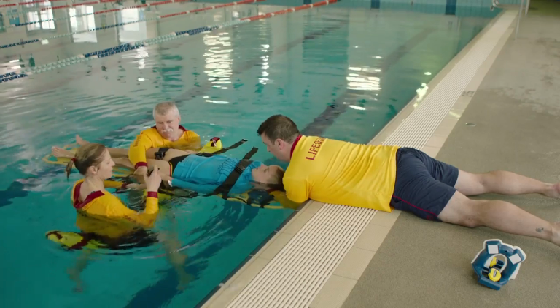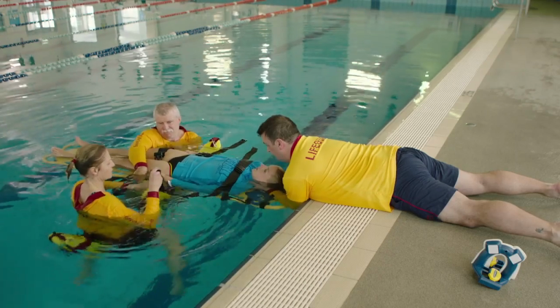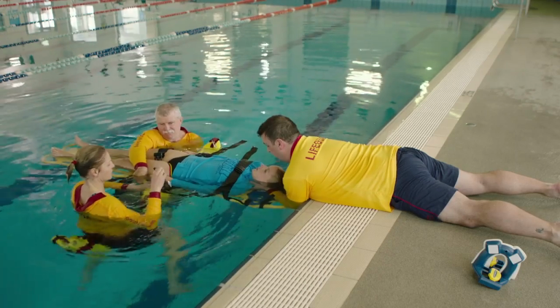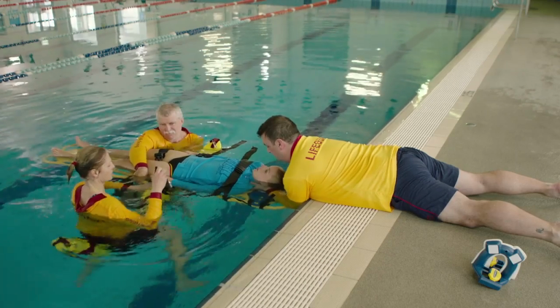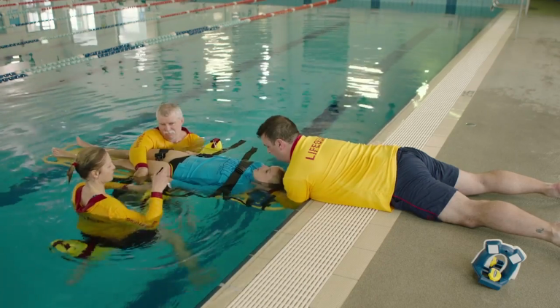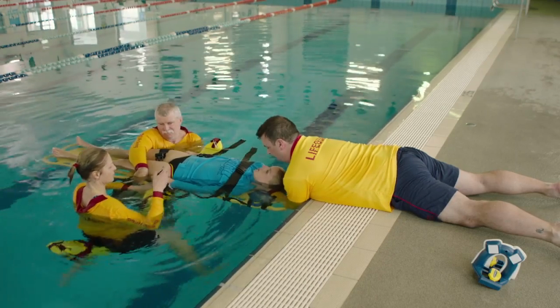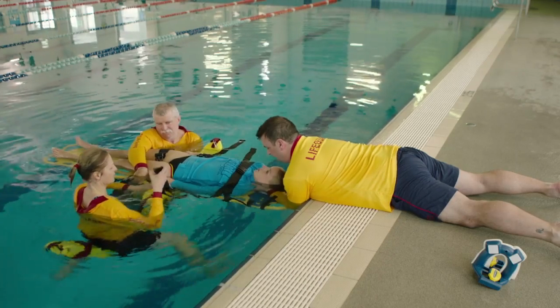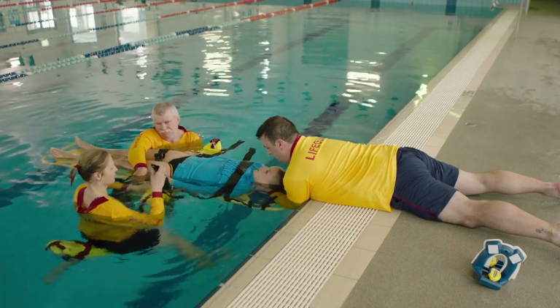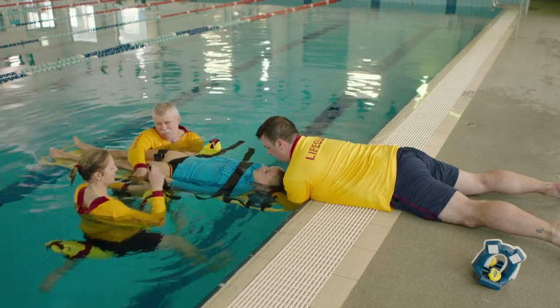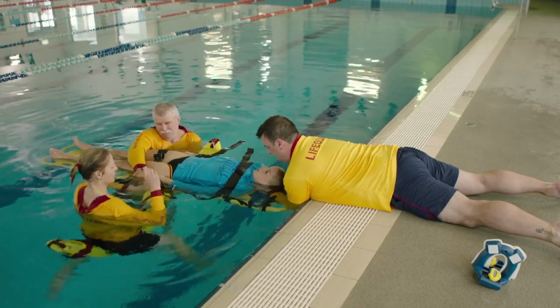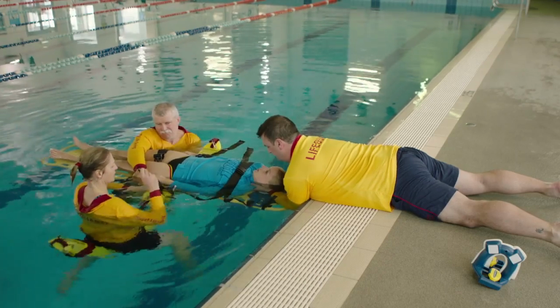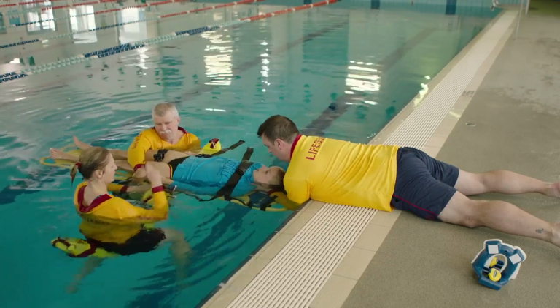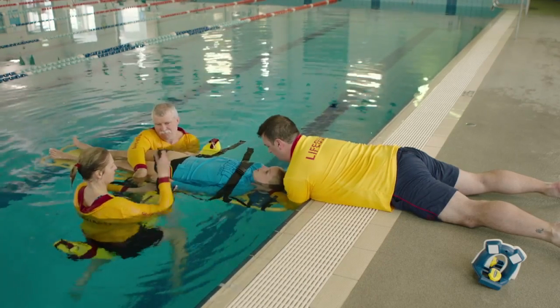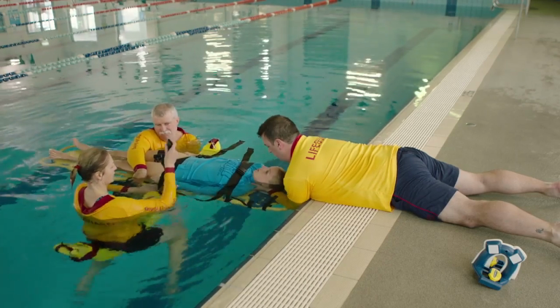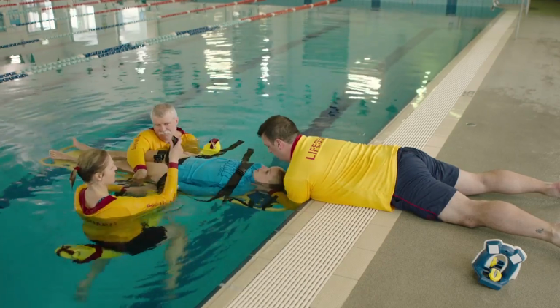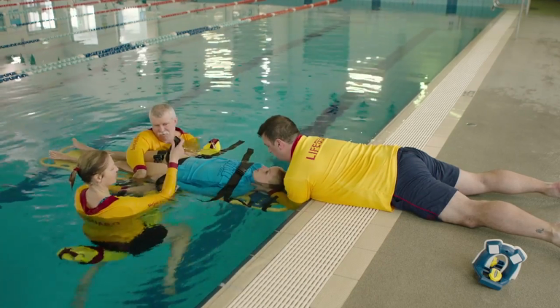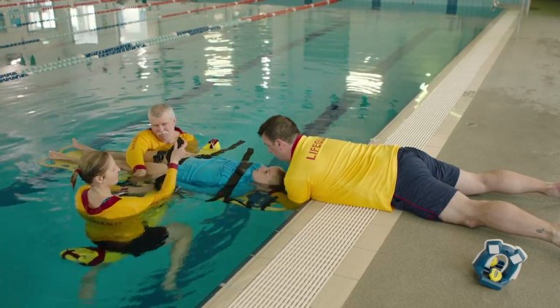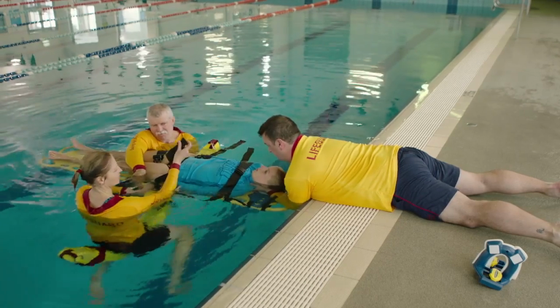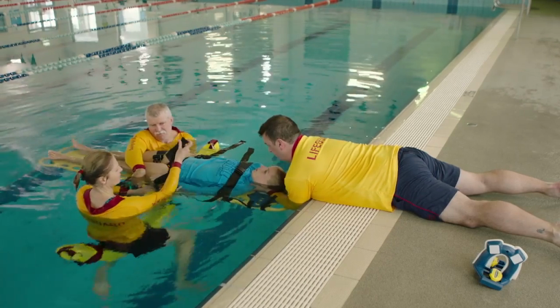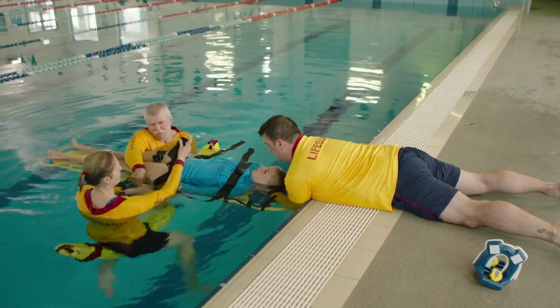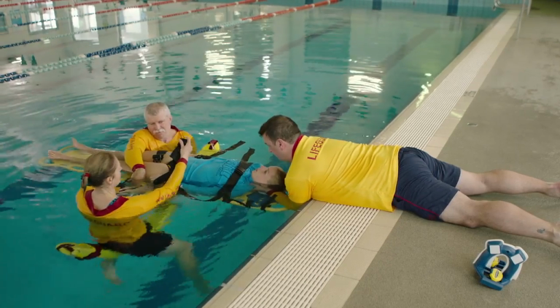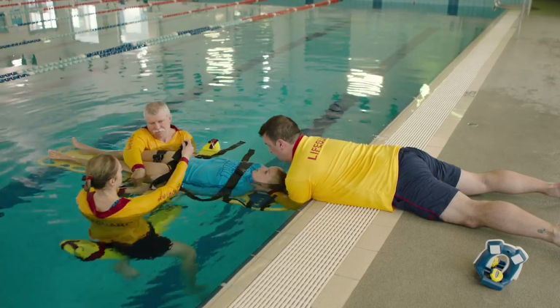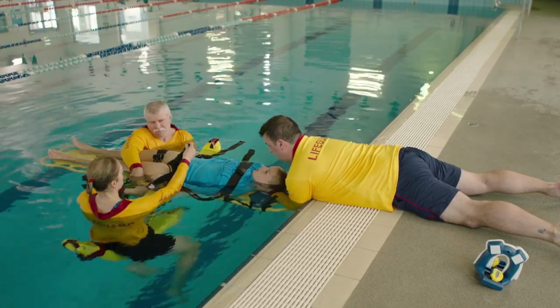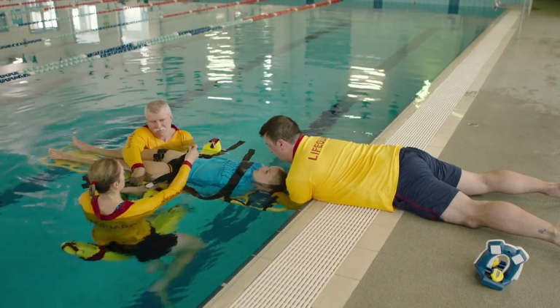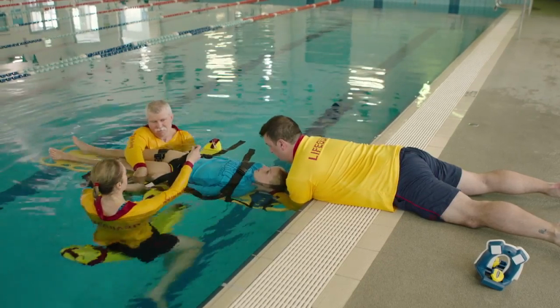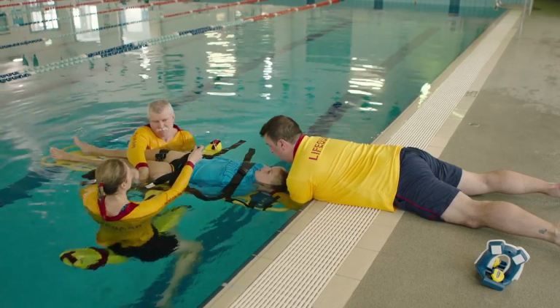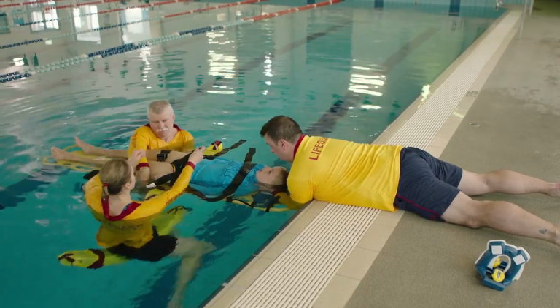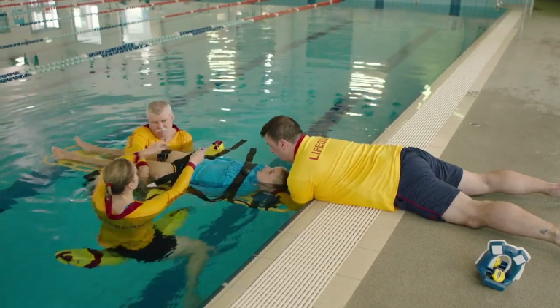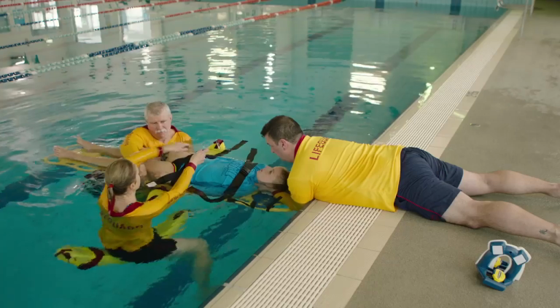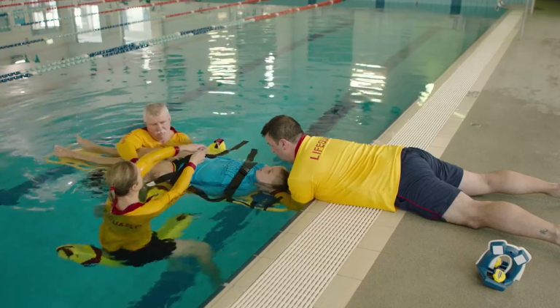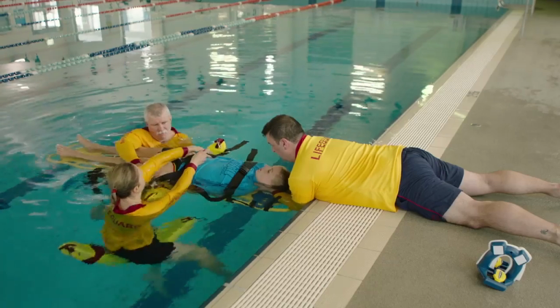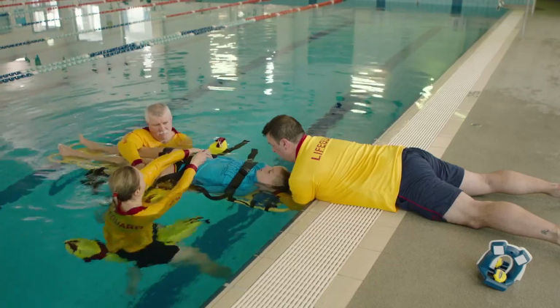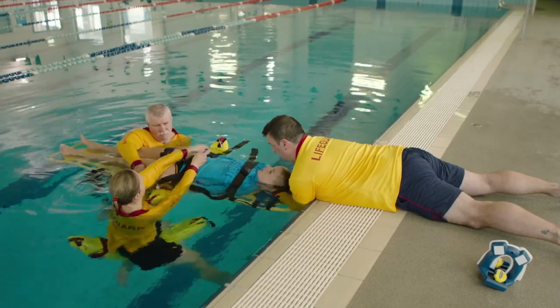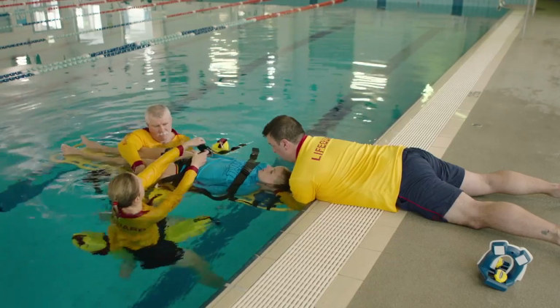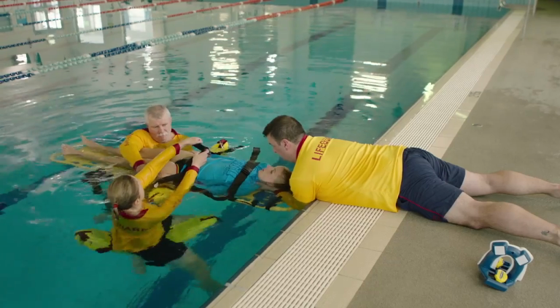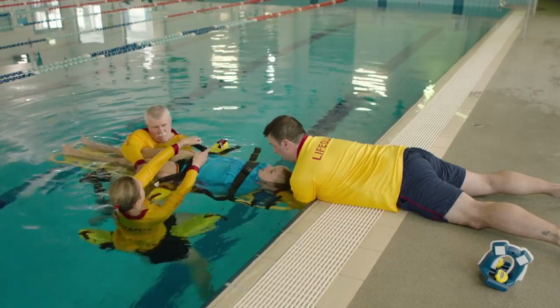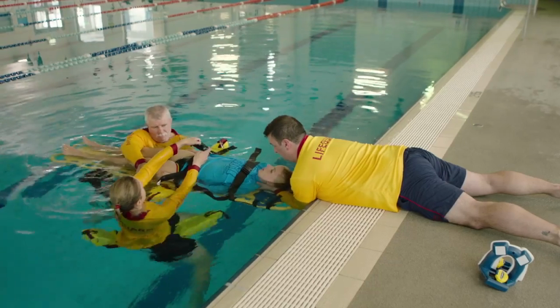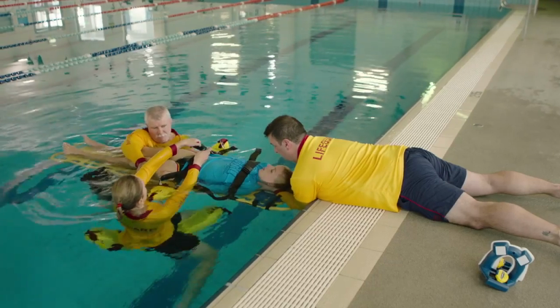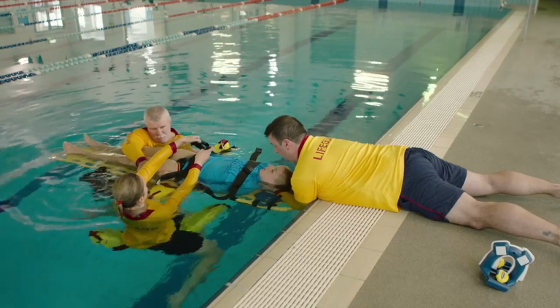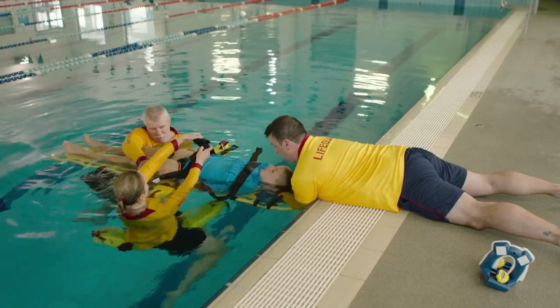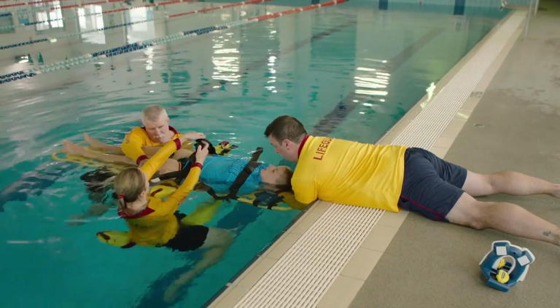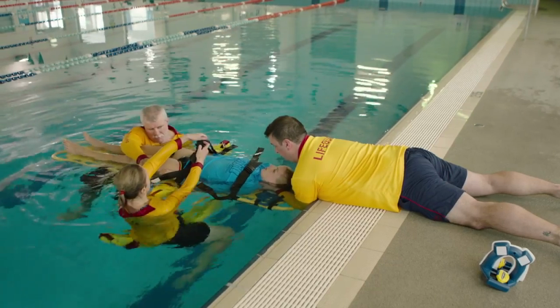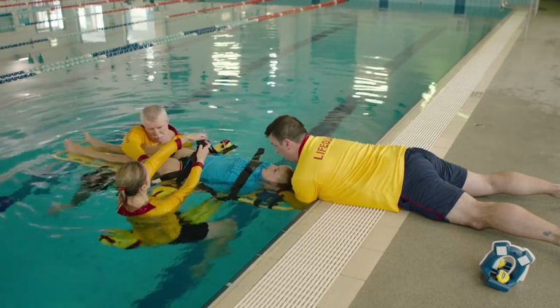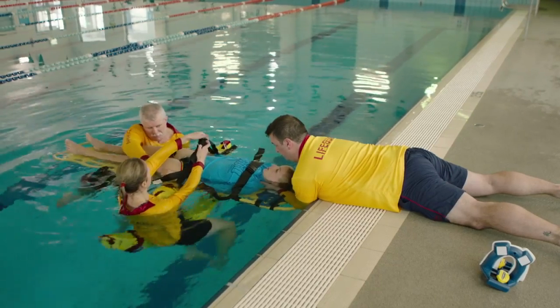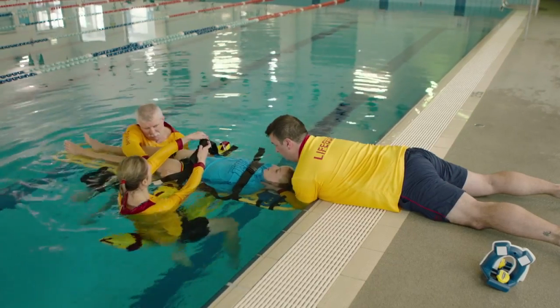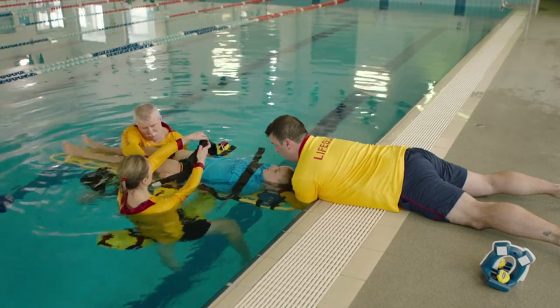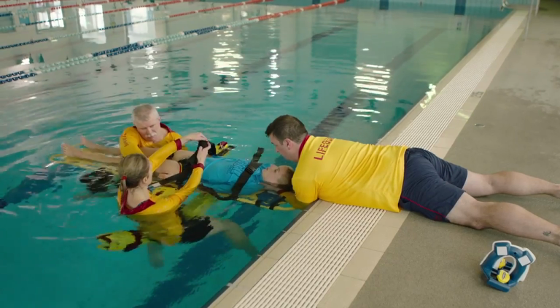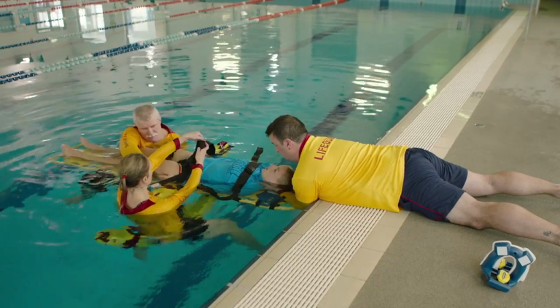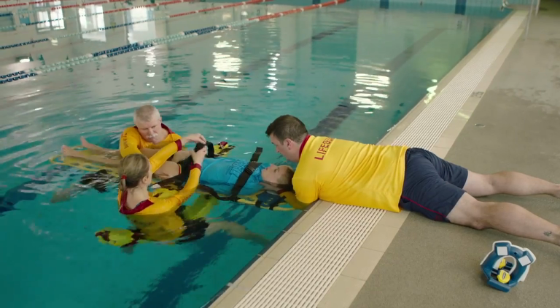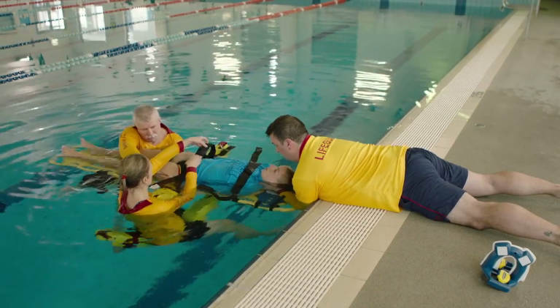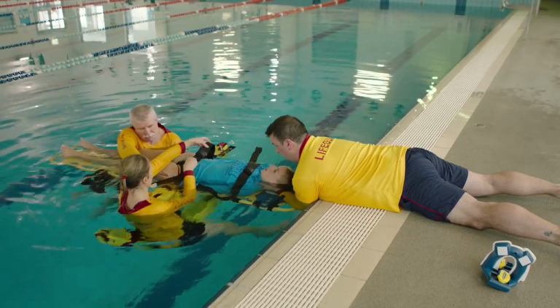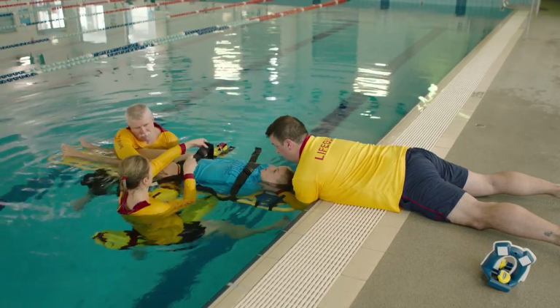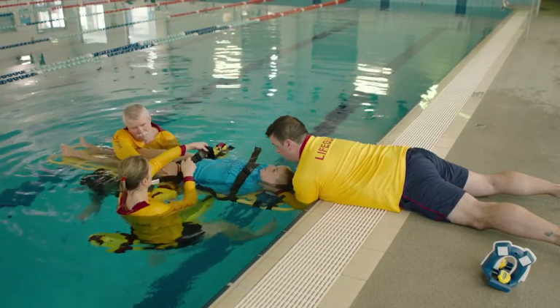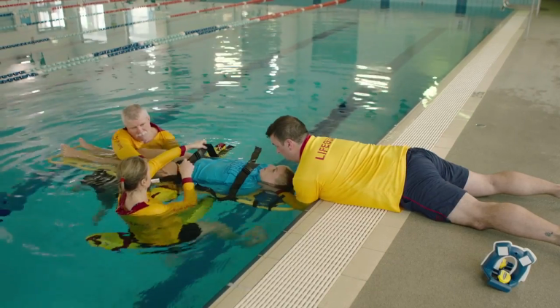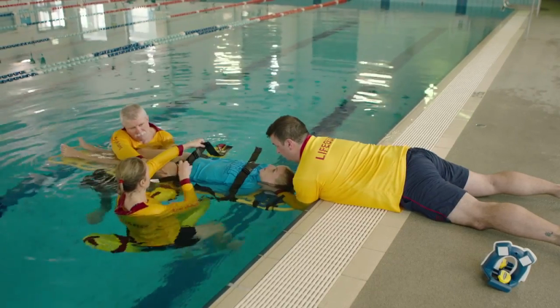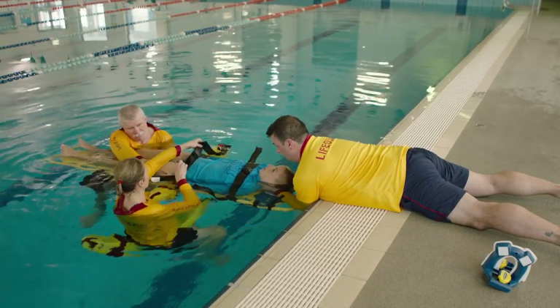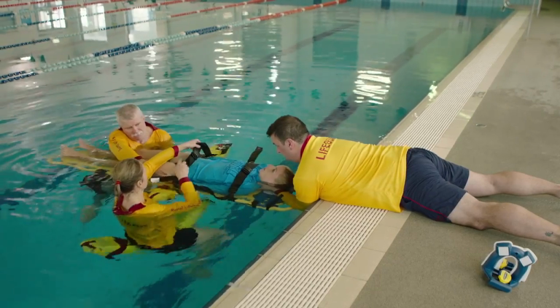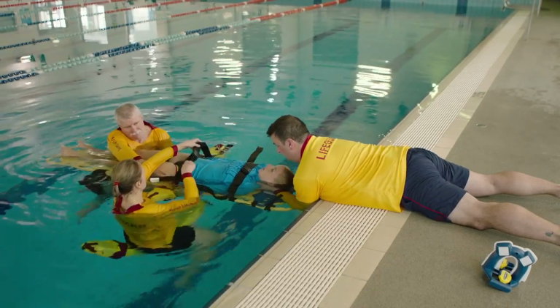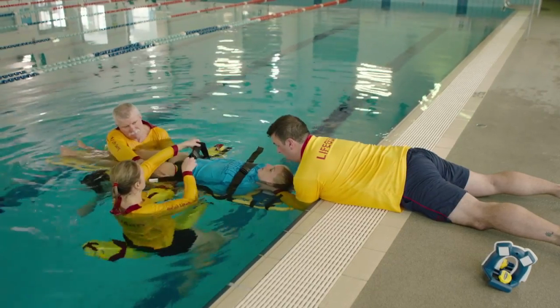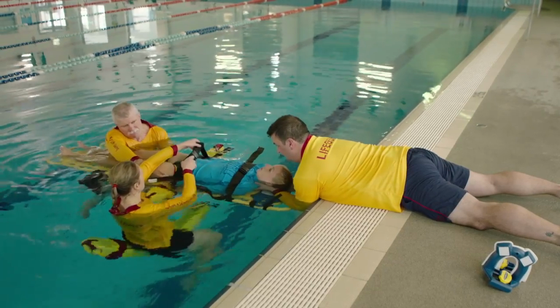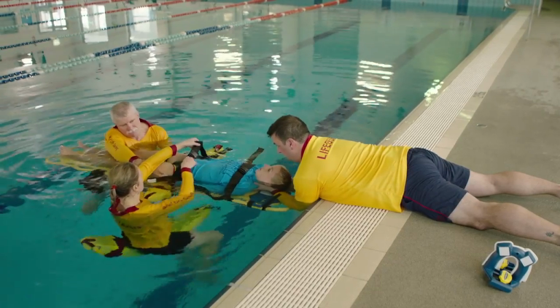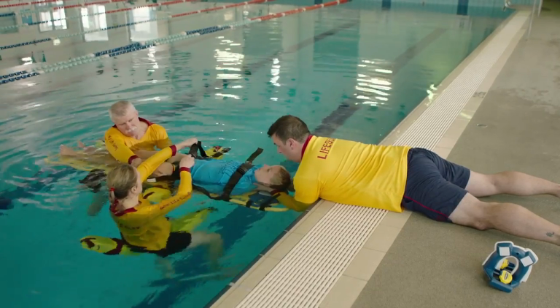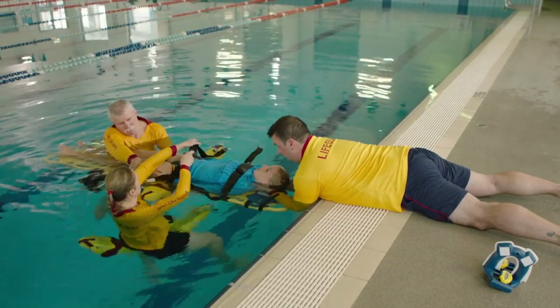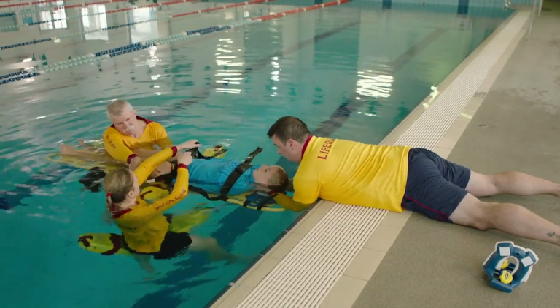The hip strap should be over the crest of the pelvis and over the wrists. Do not tighten on the stomach as this may cause vomiting.